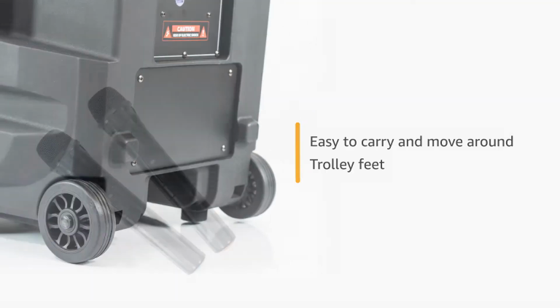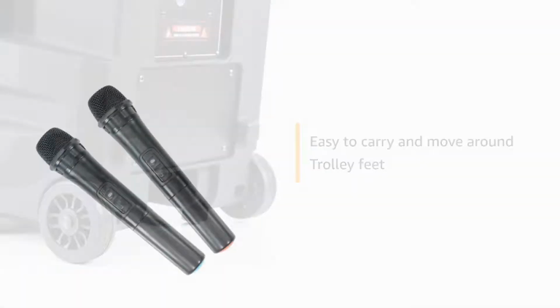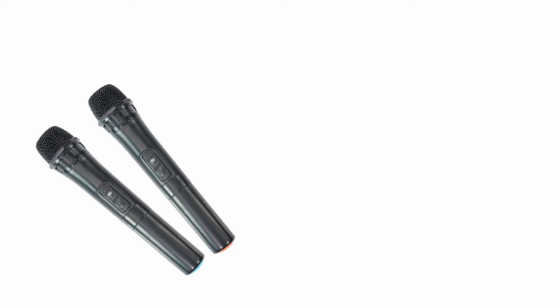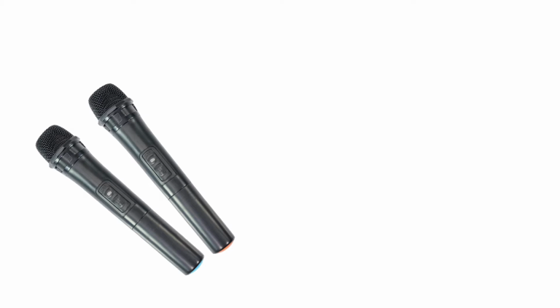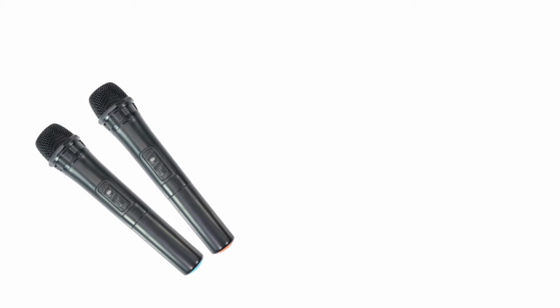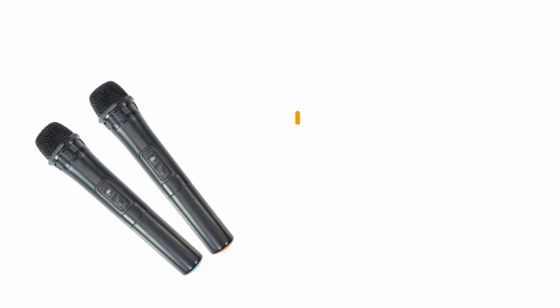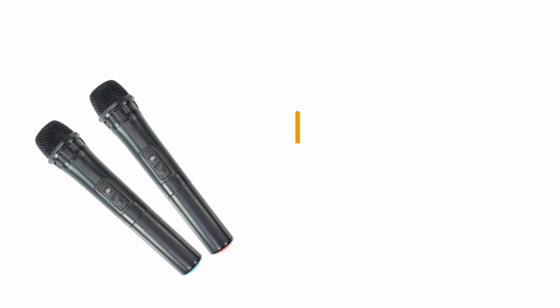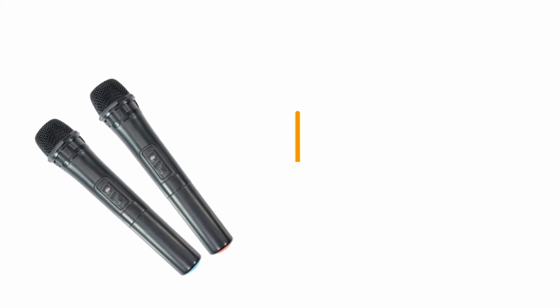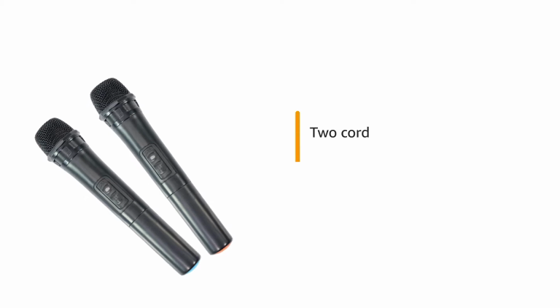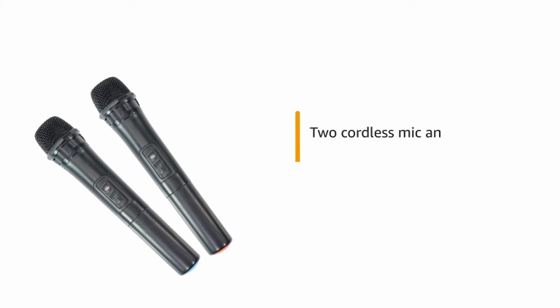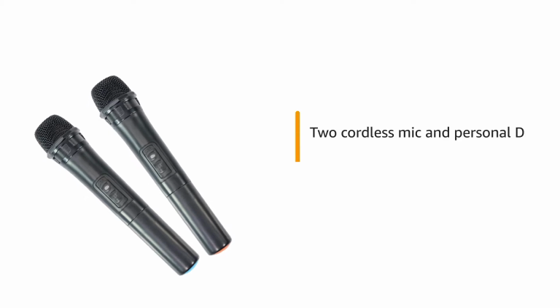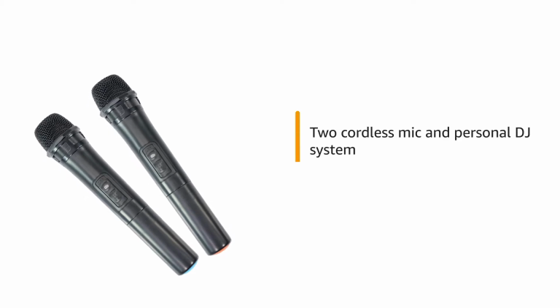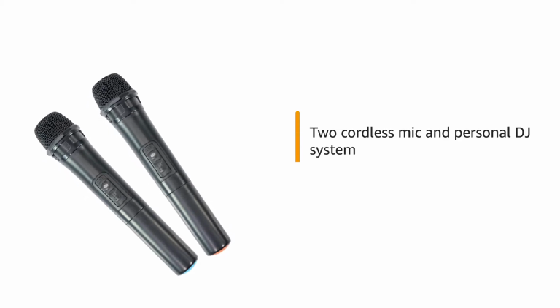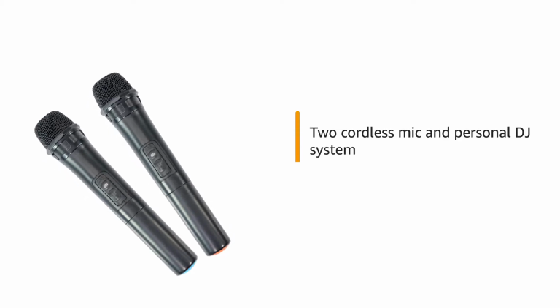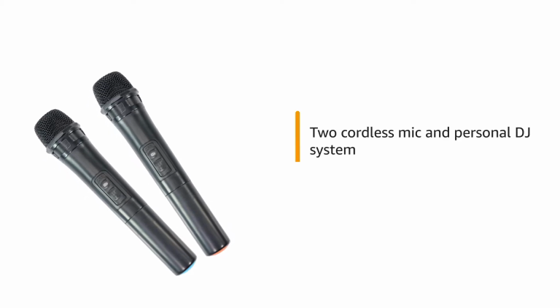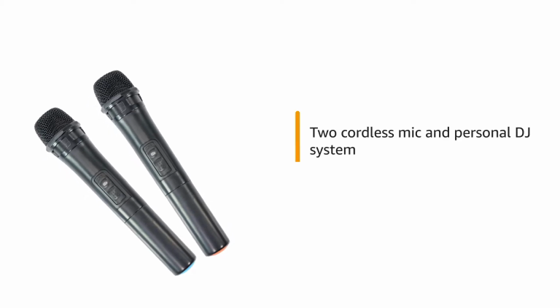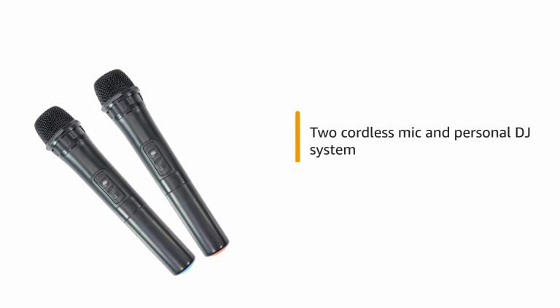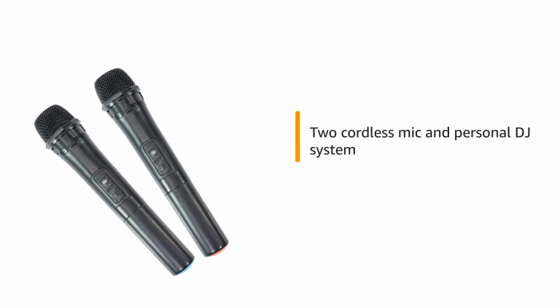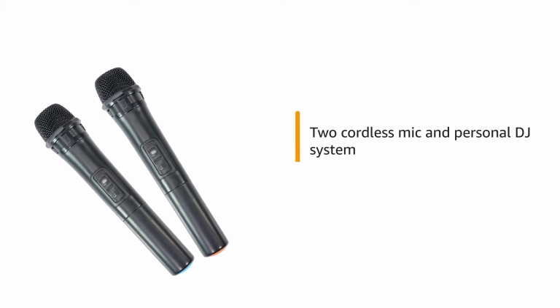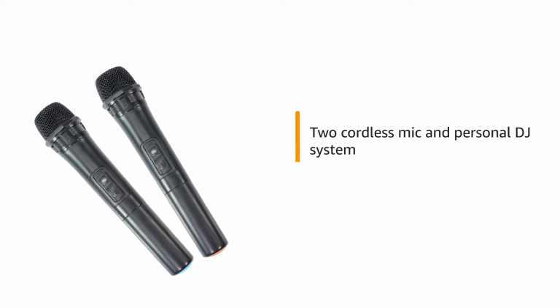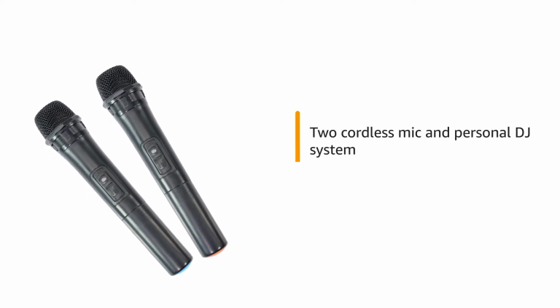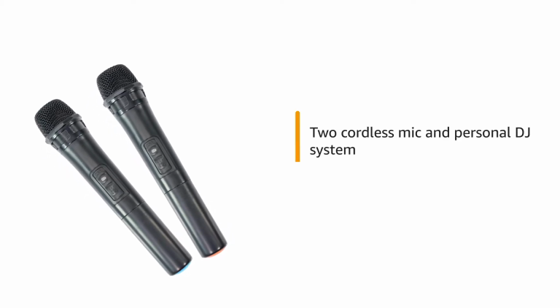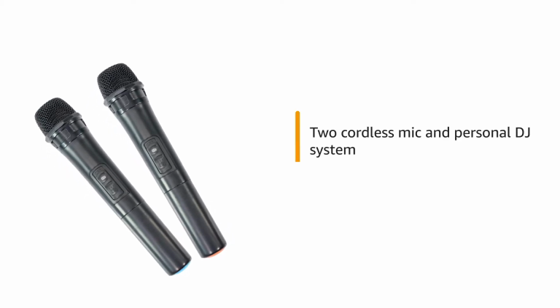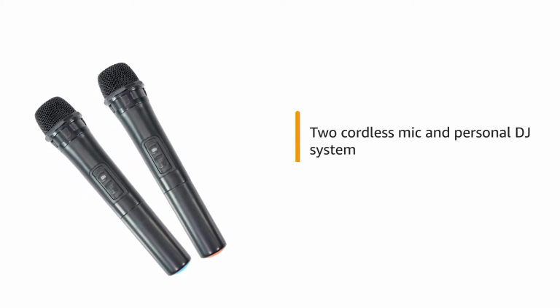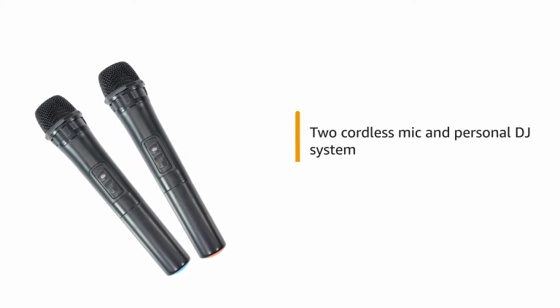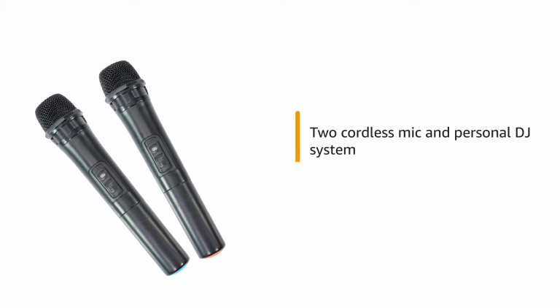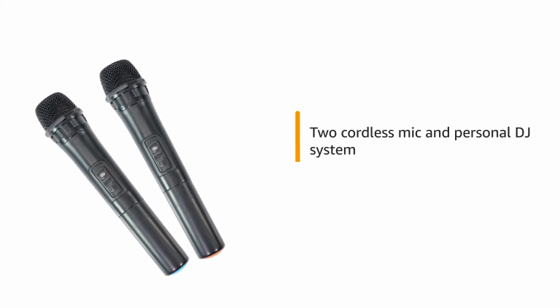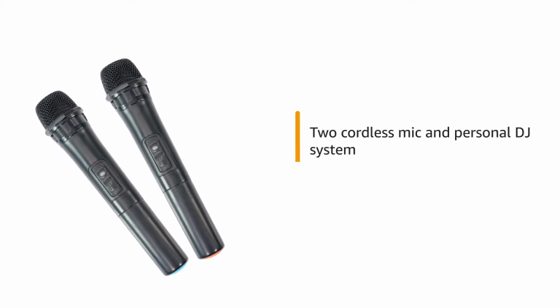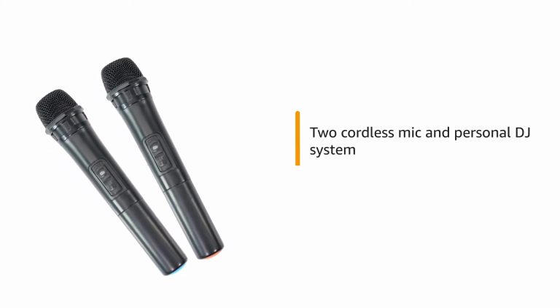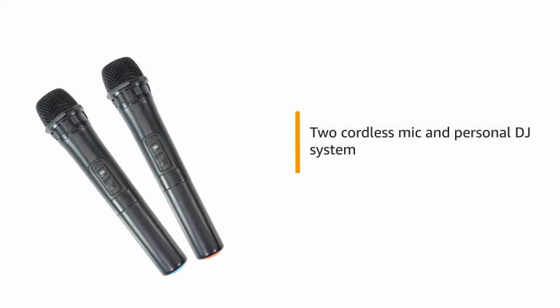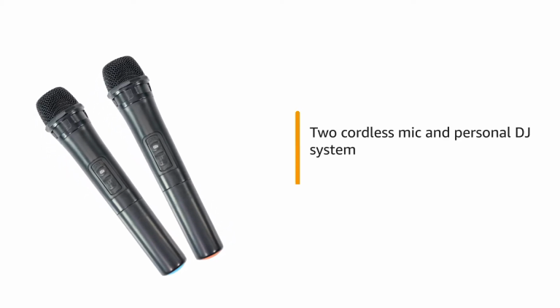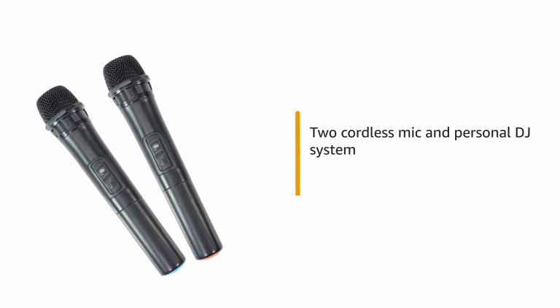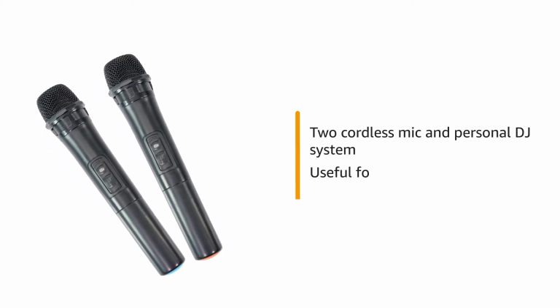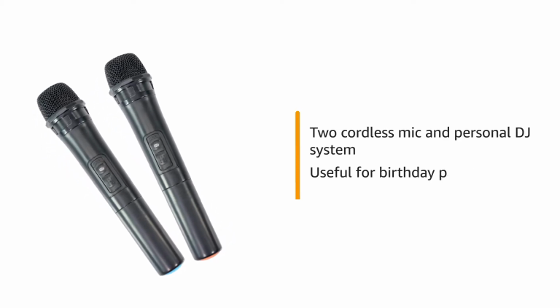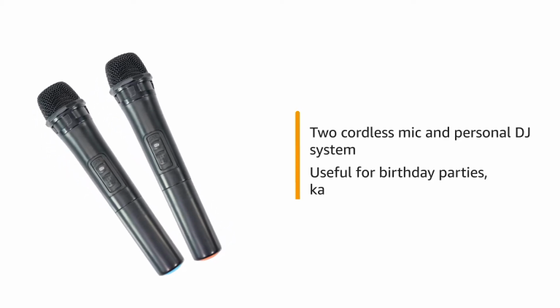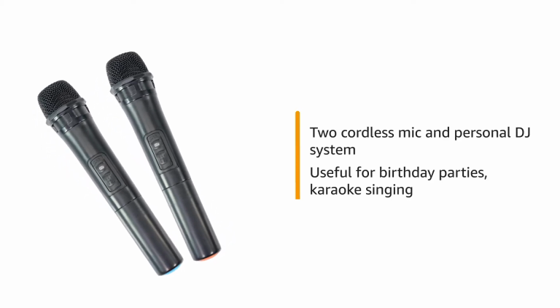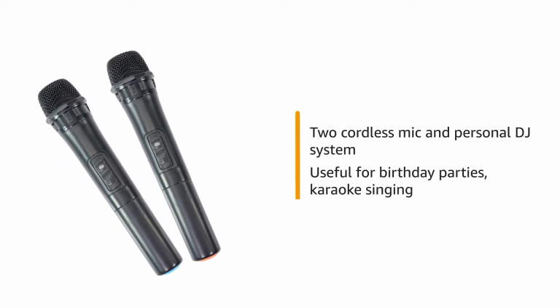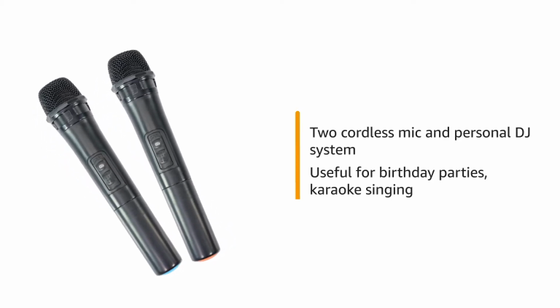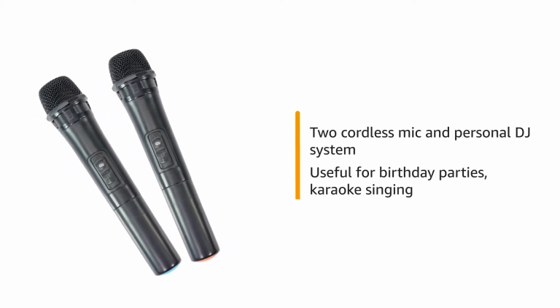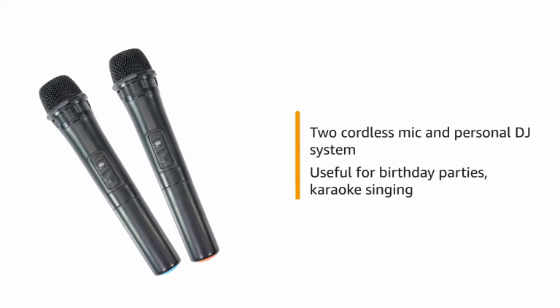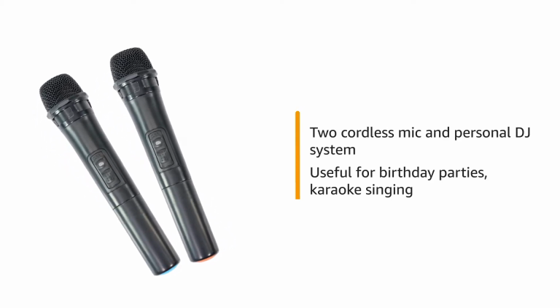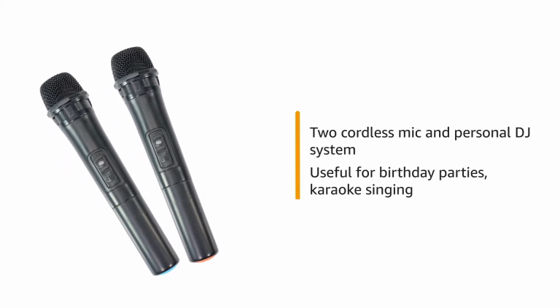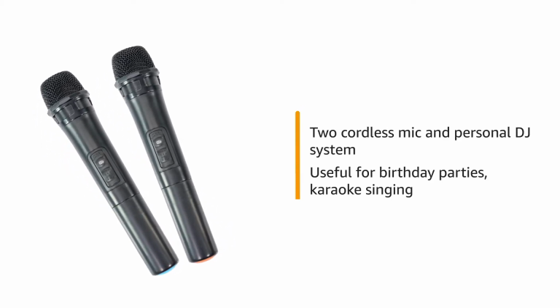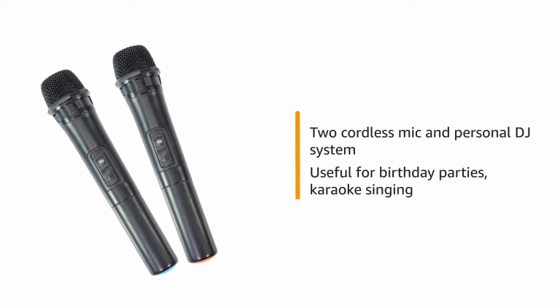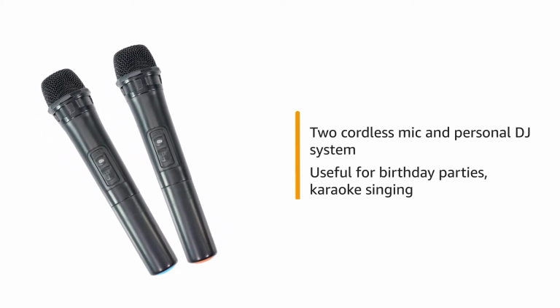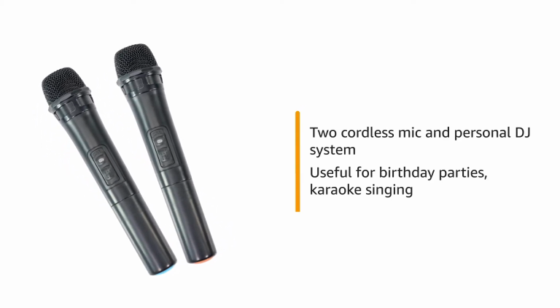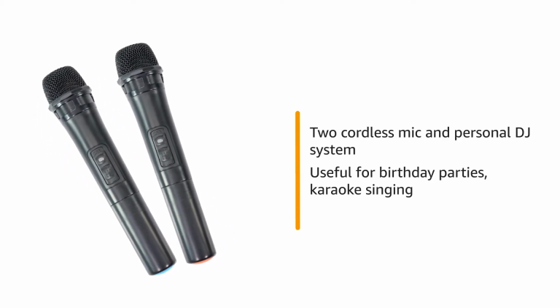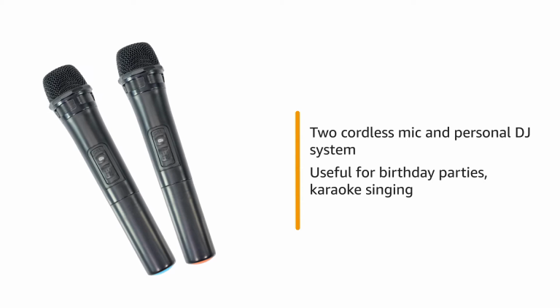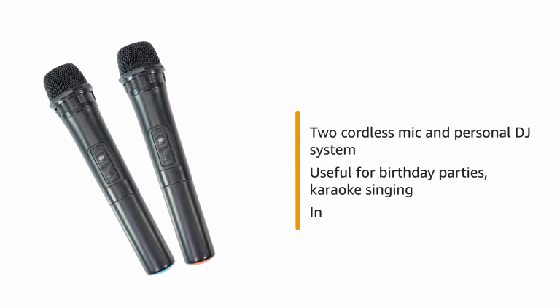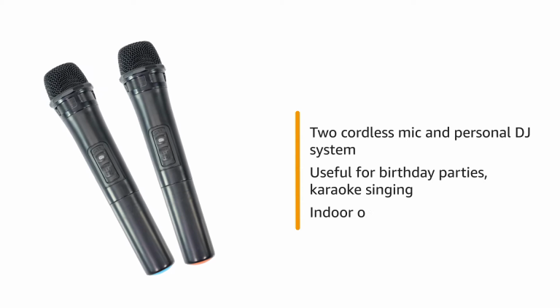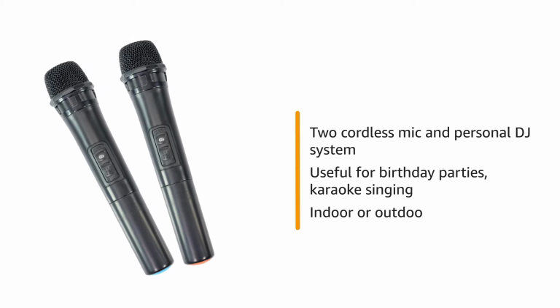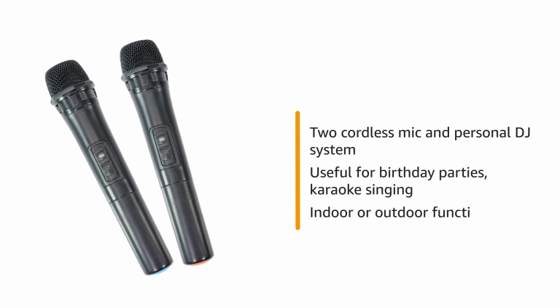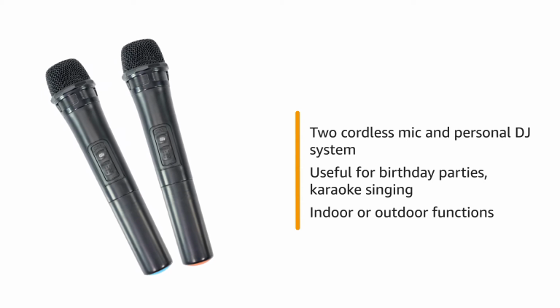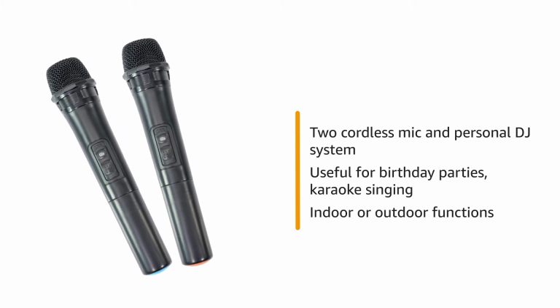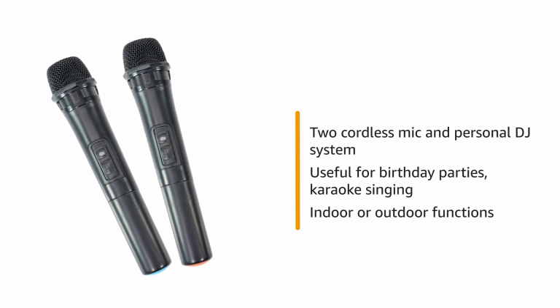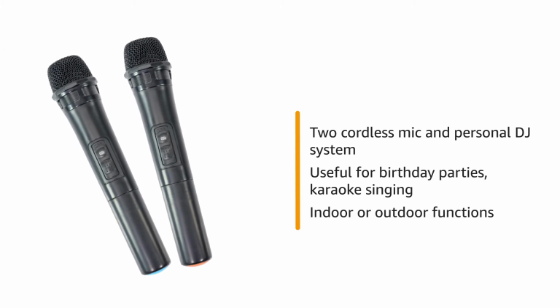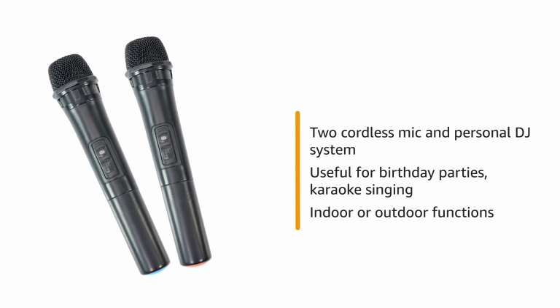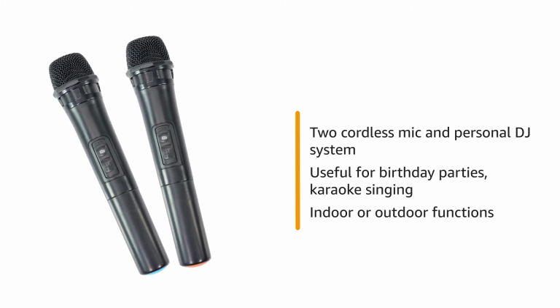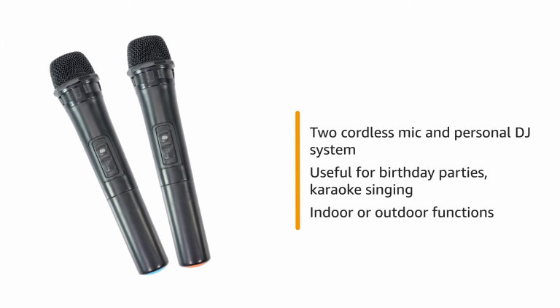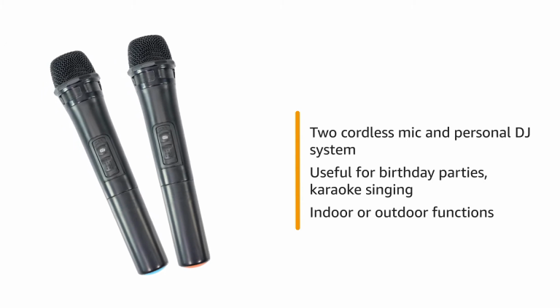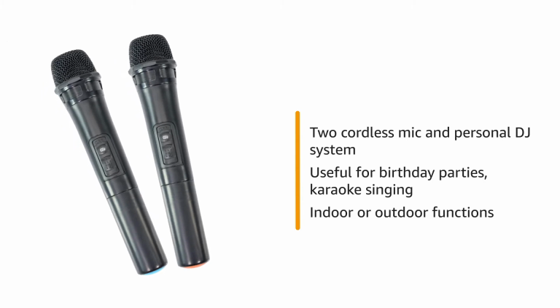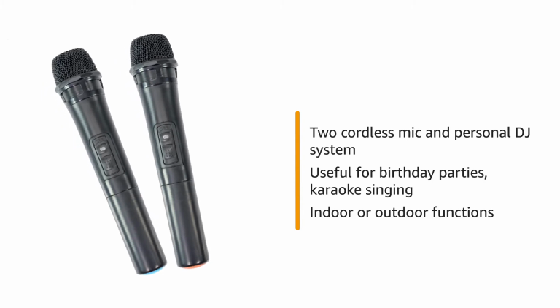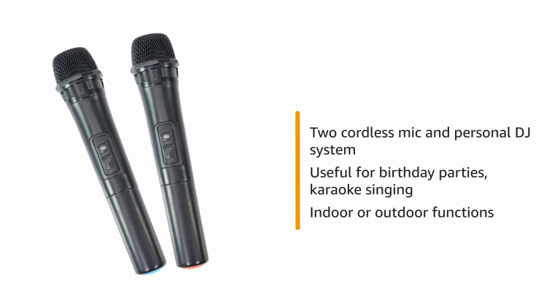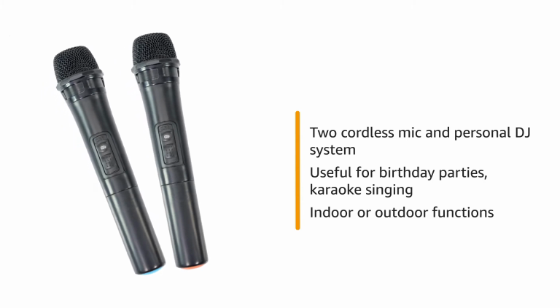It comes with two cordless mic and personal DJ system that is useful for birthday parties, karaoke singing and indoor or outdoor functions.